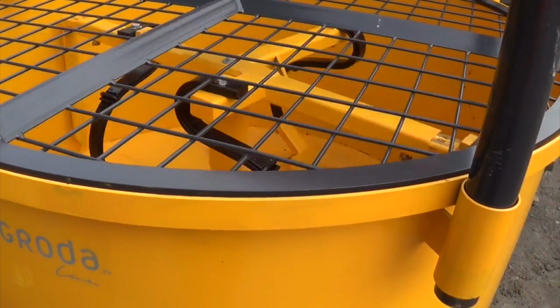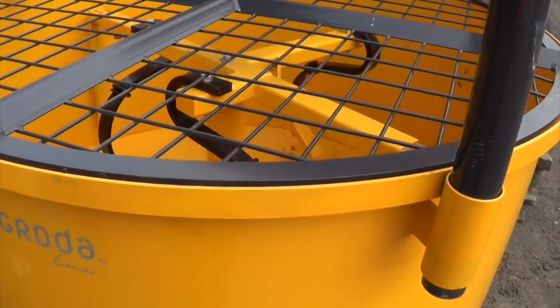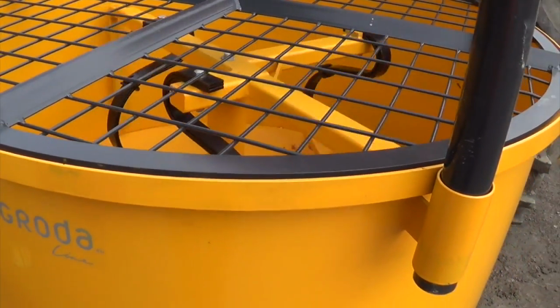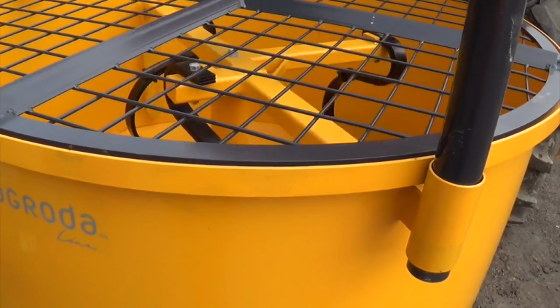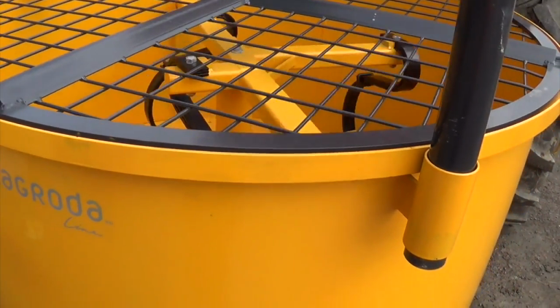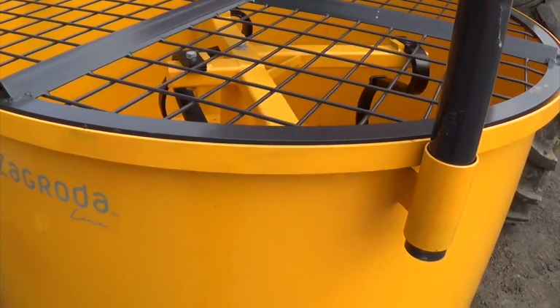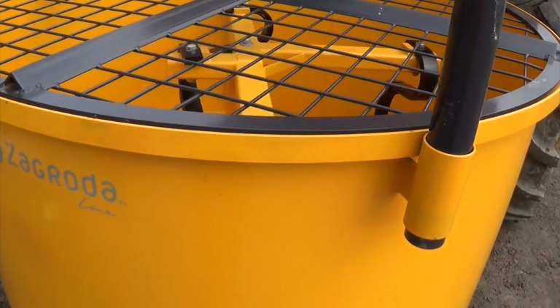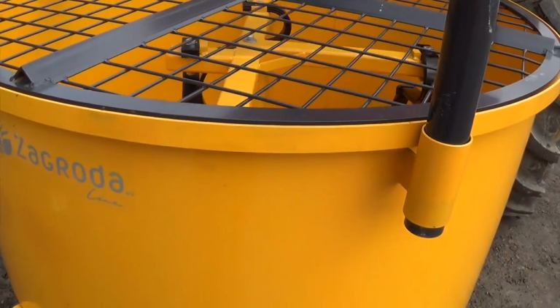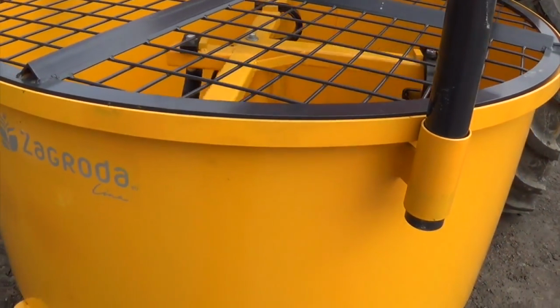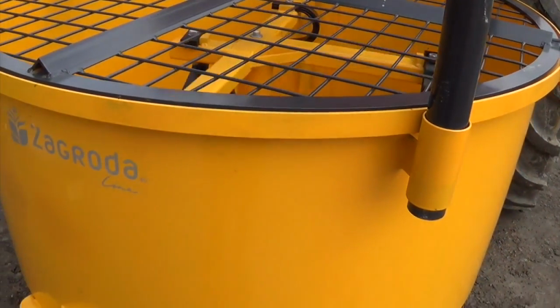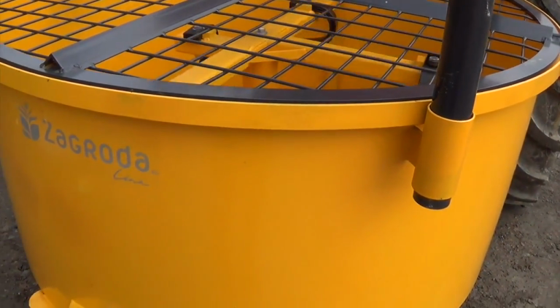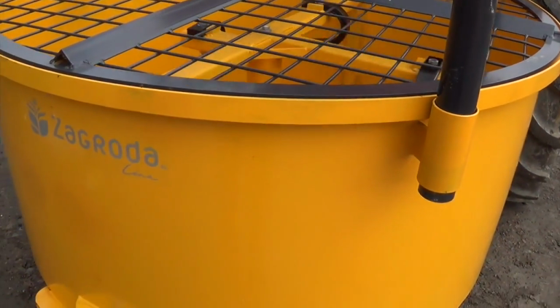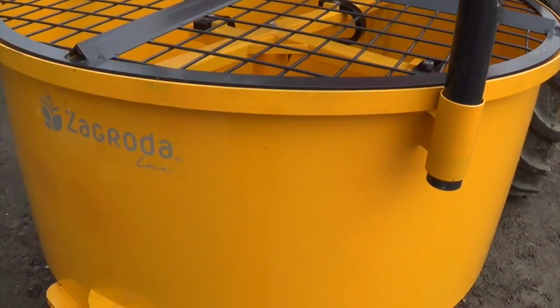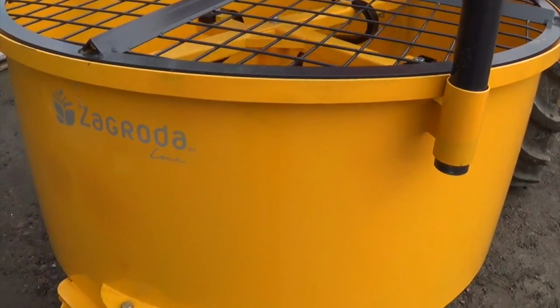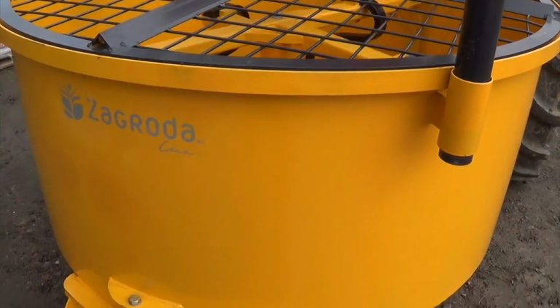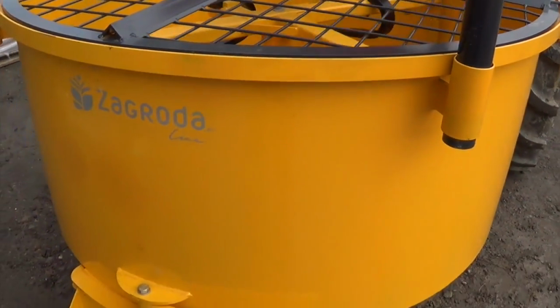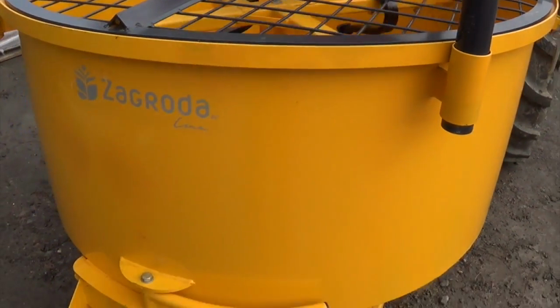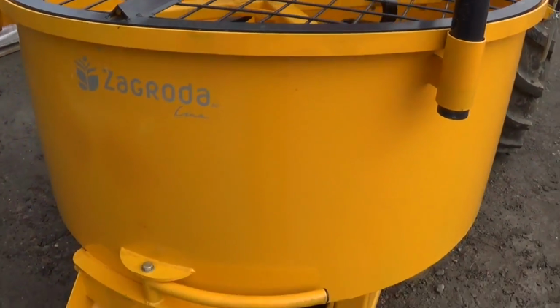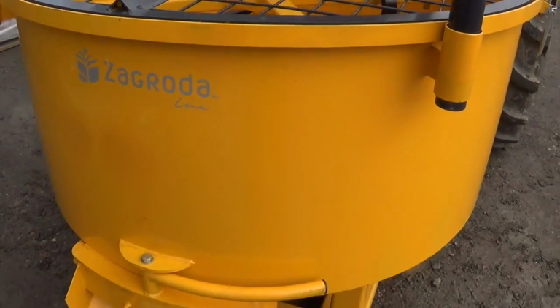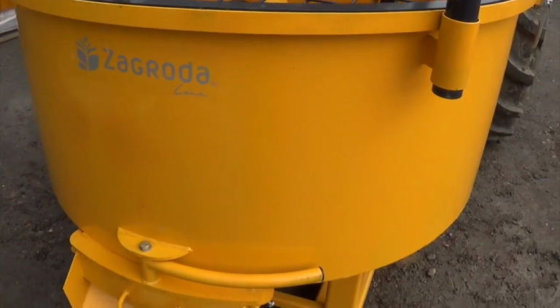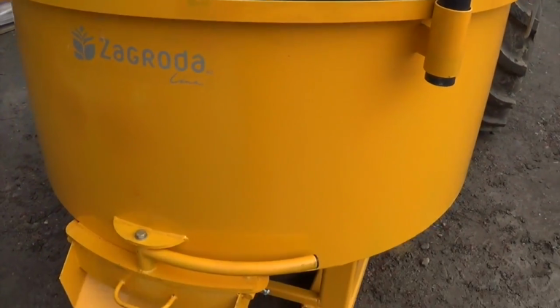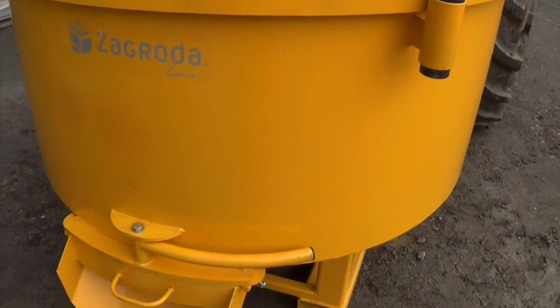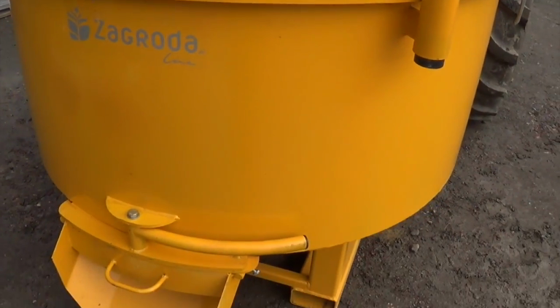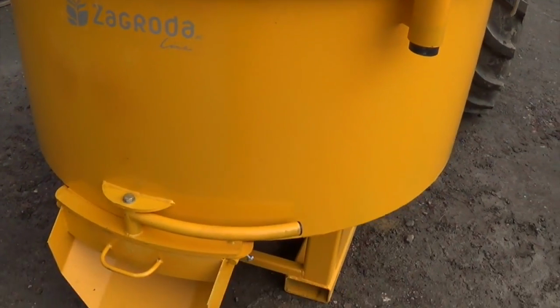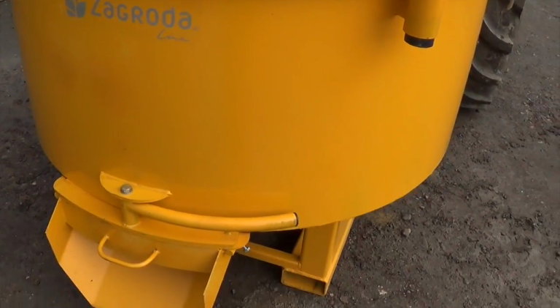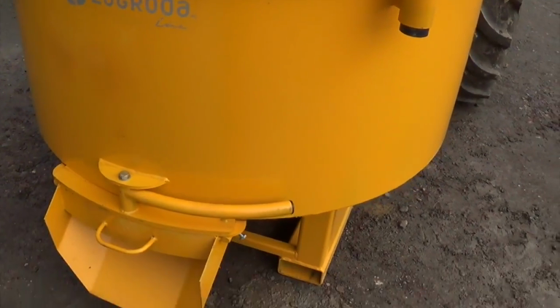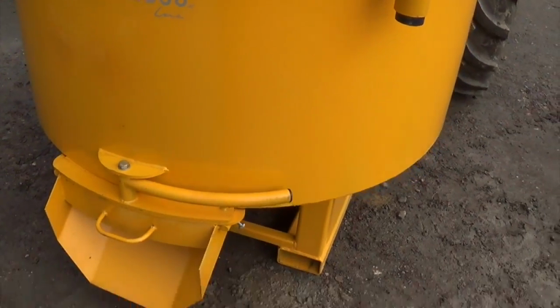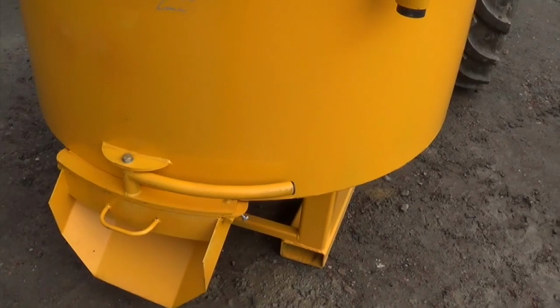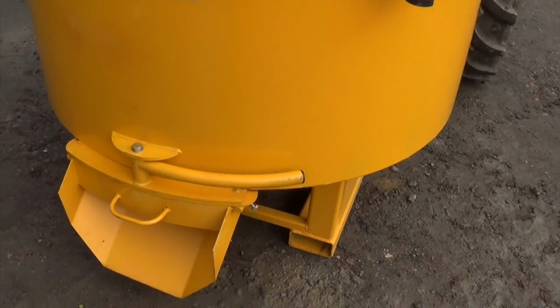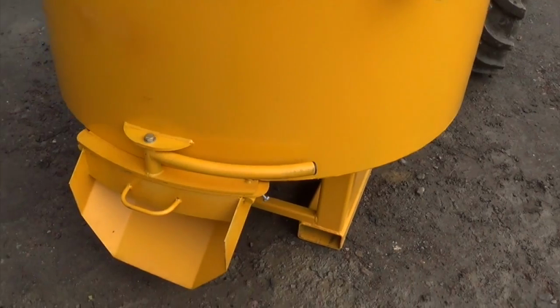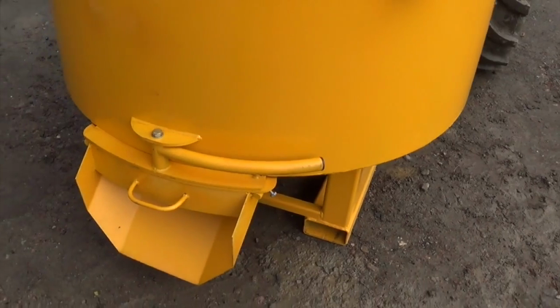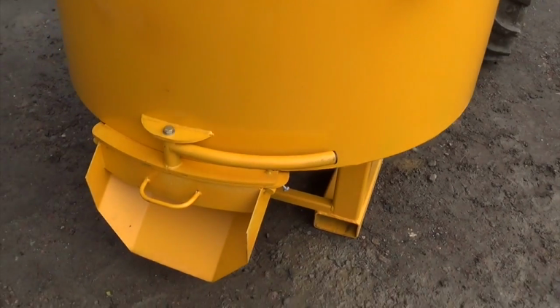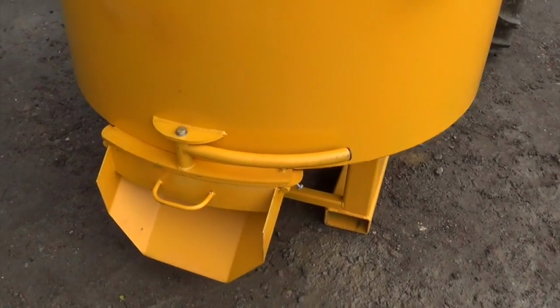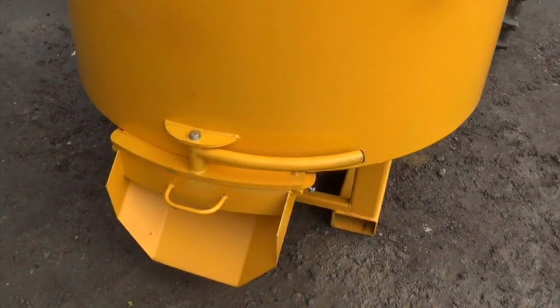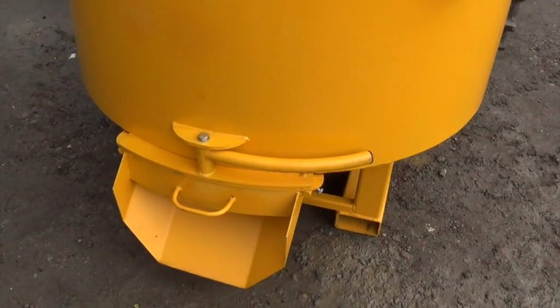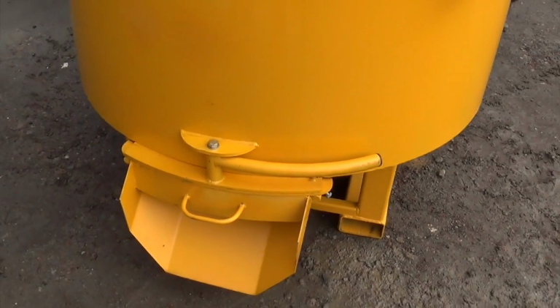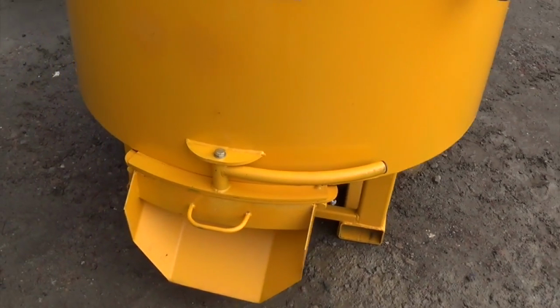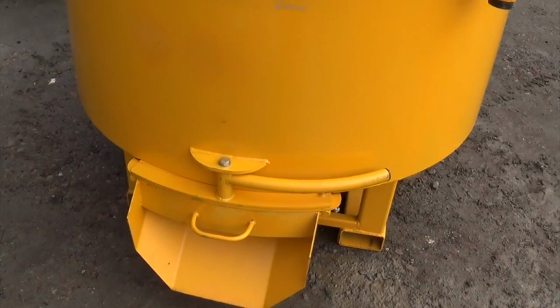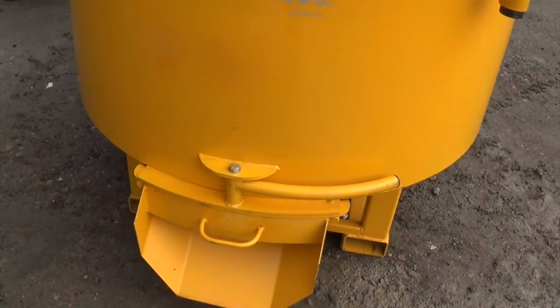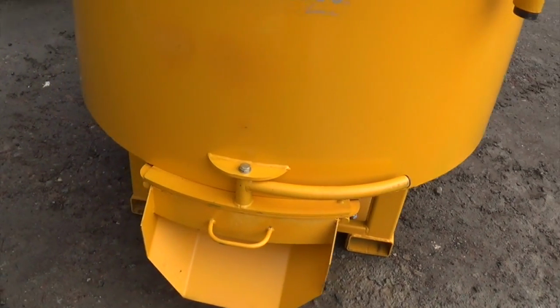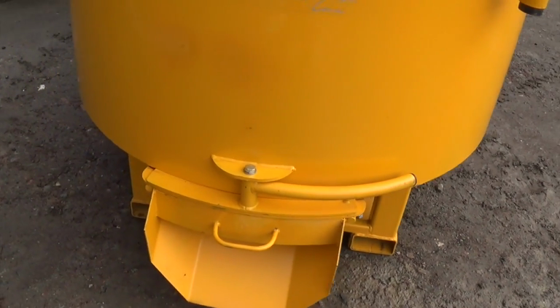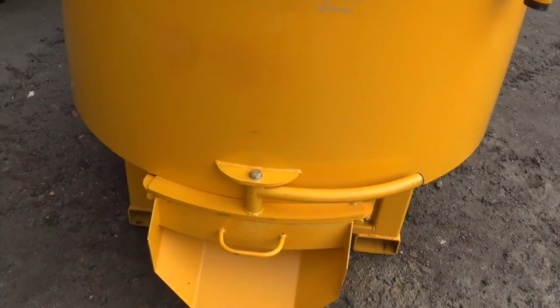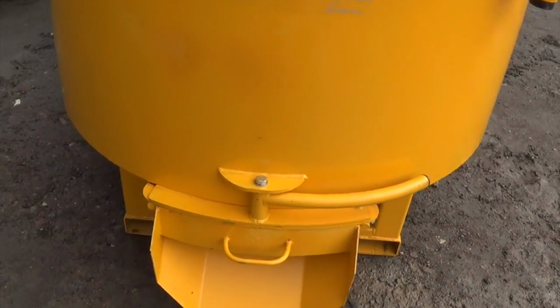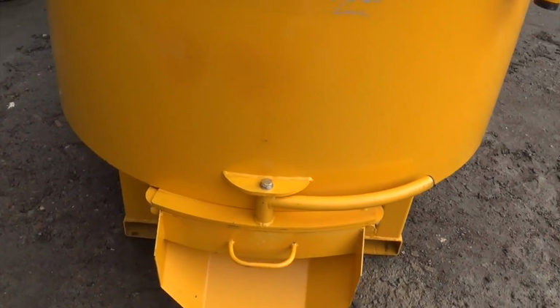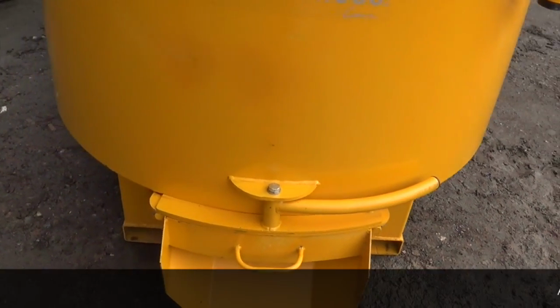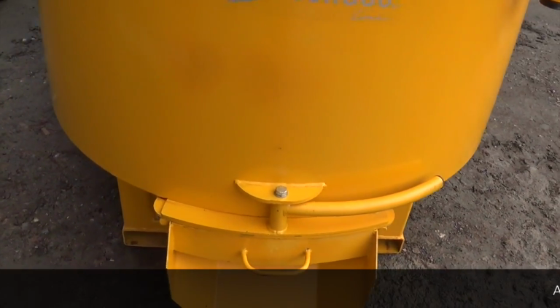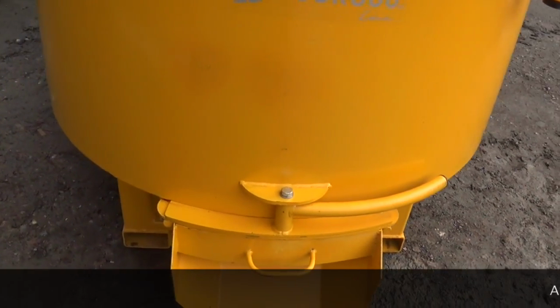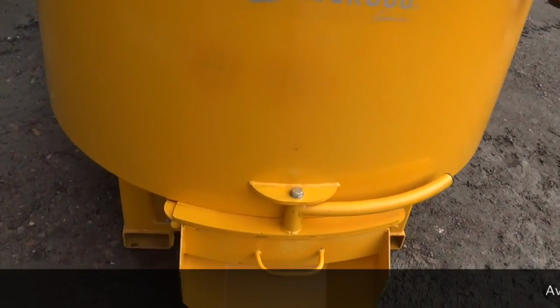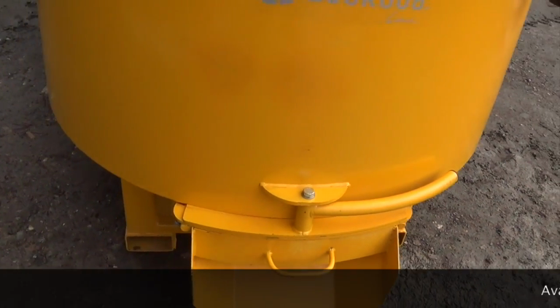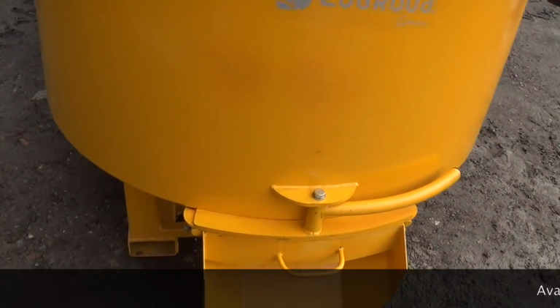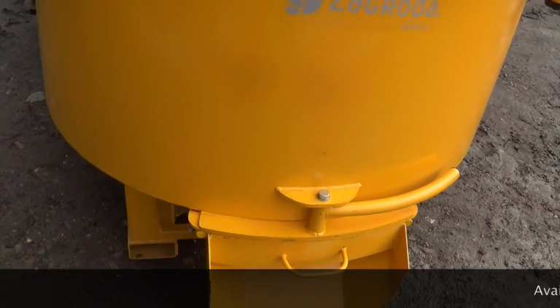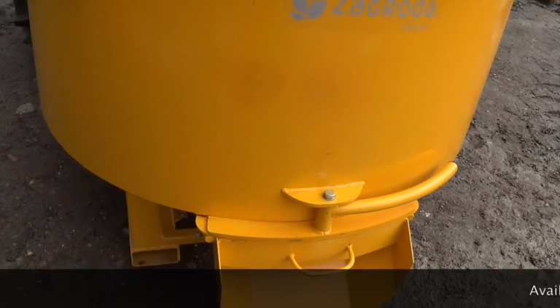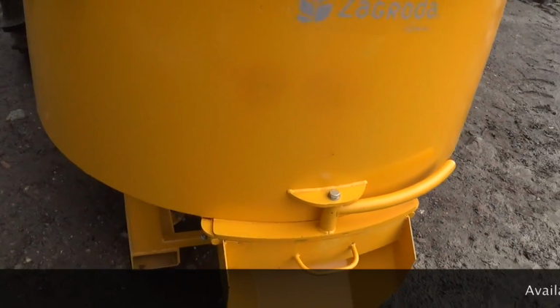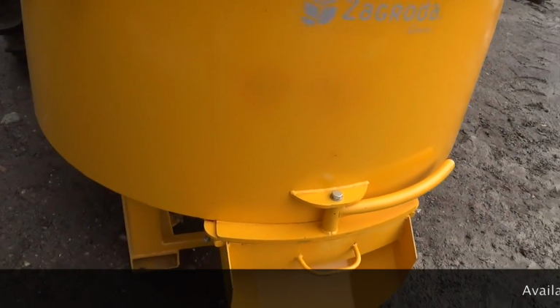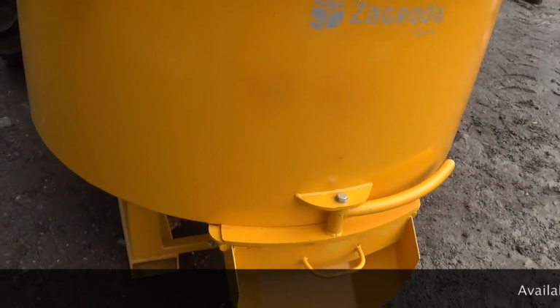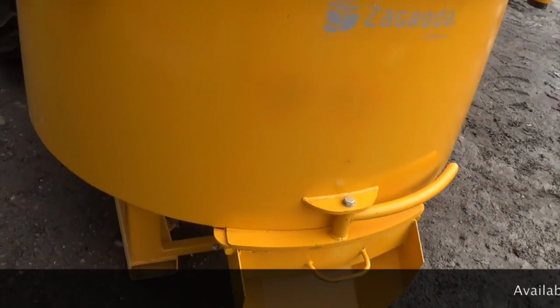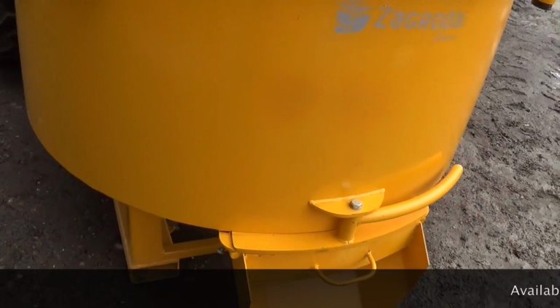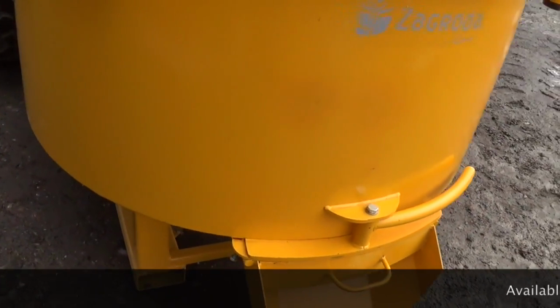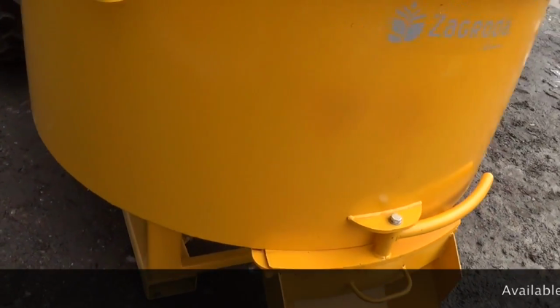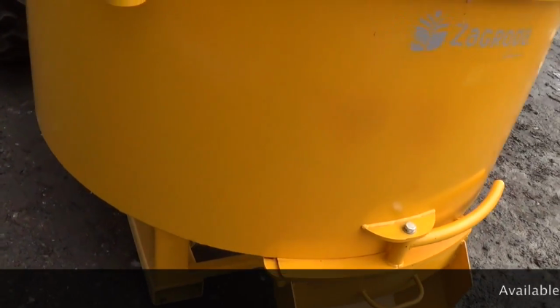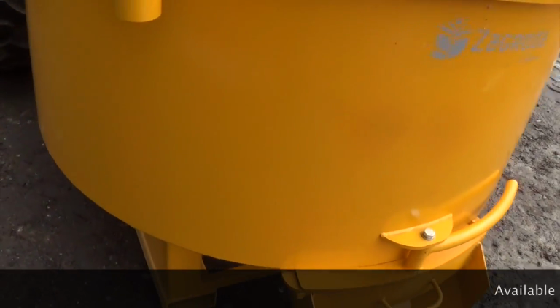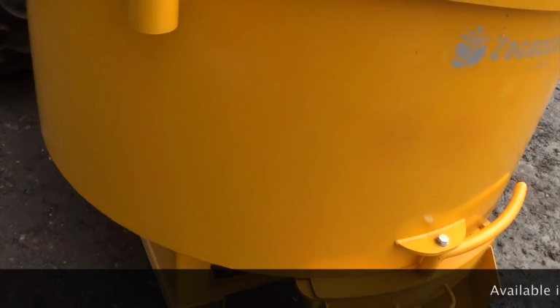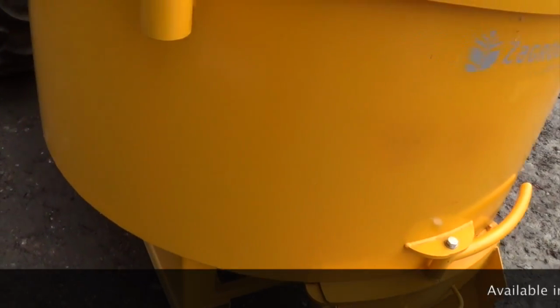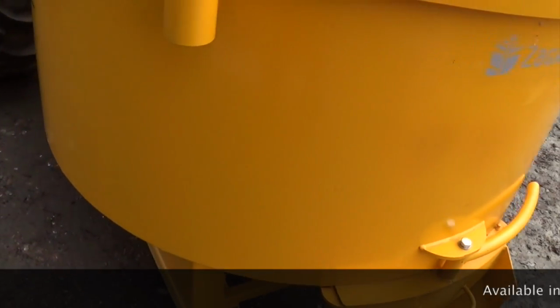Hey, this is Ben from Implements Direct. Today we're doing a demo video of the Zagroda Concrete Mixer.